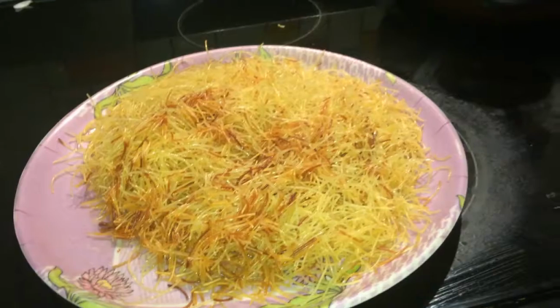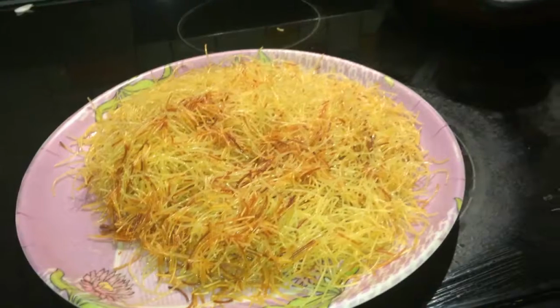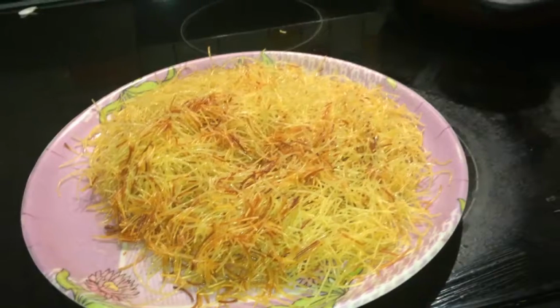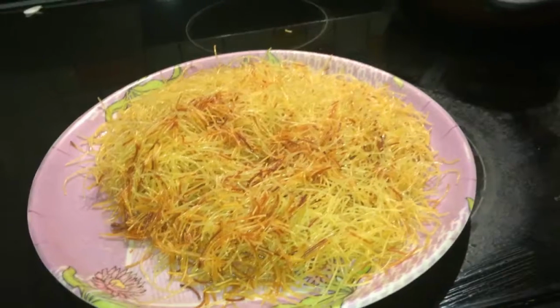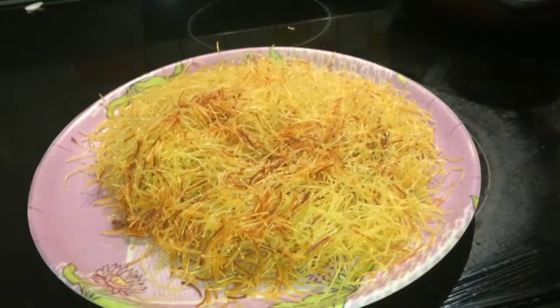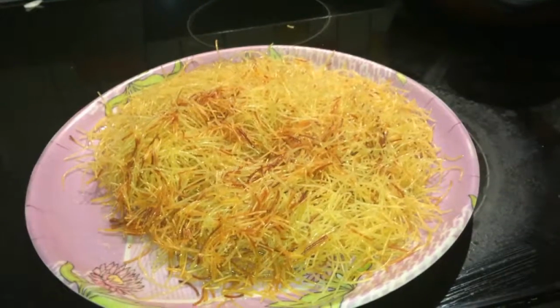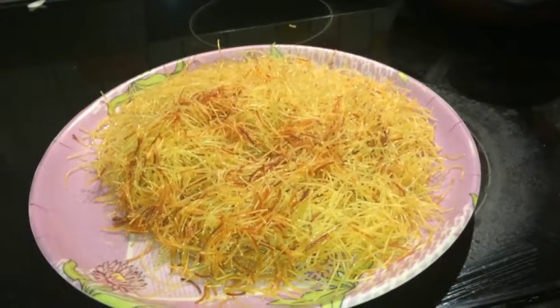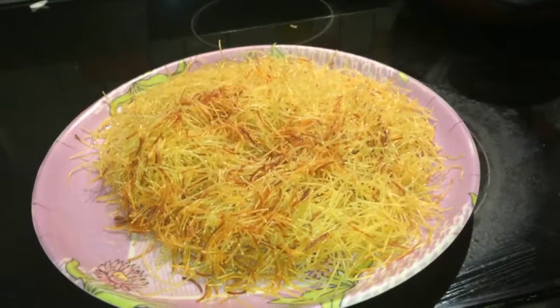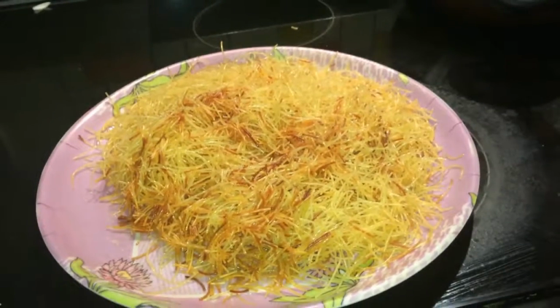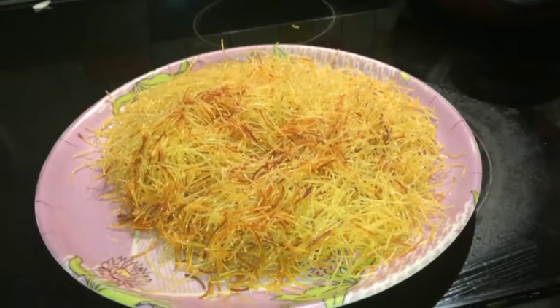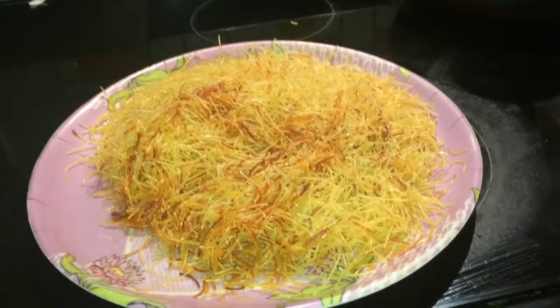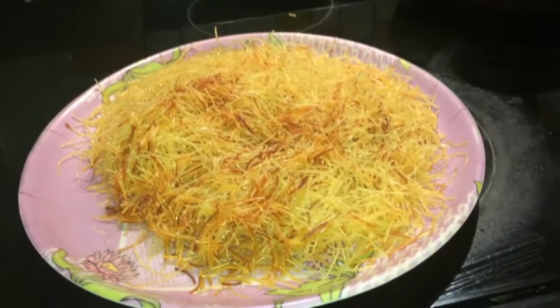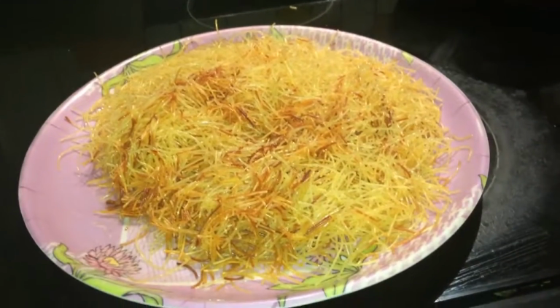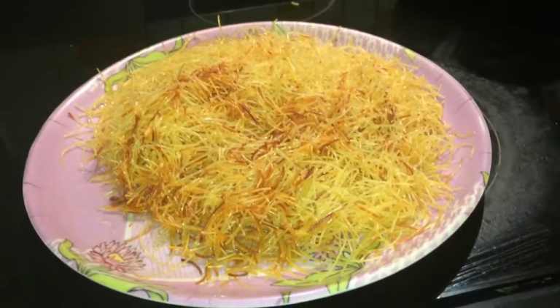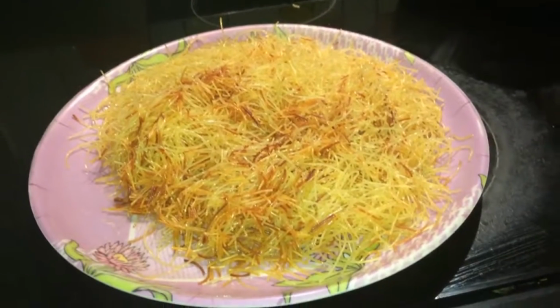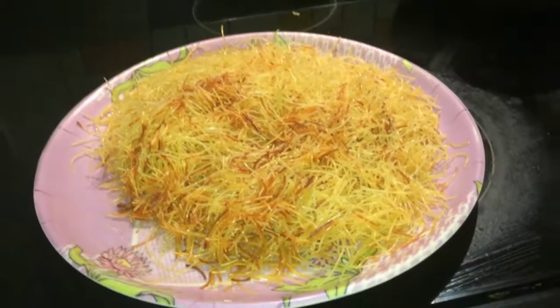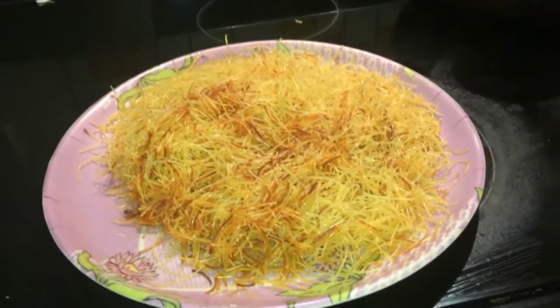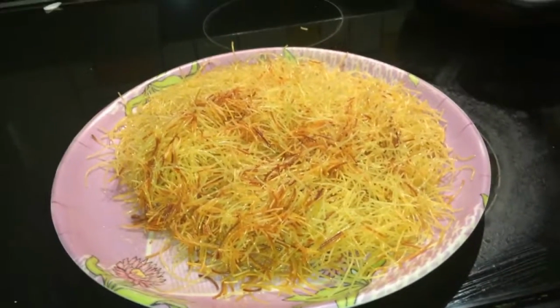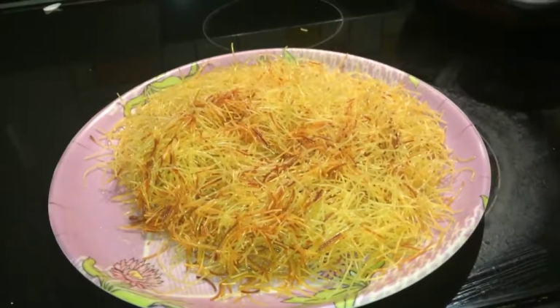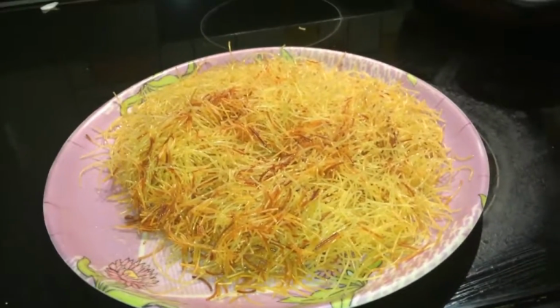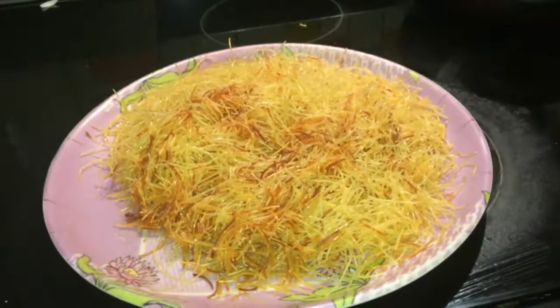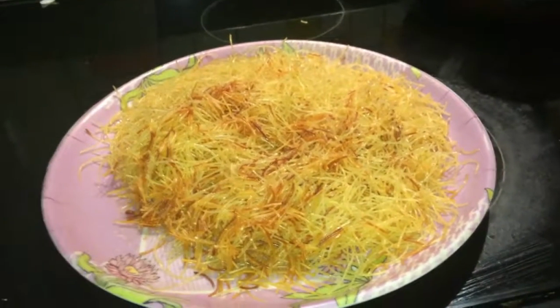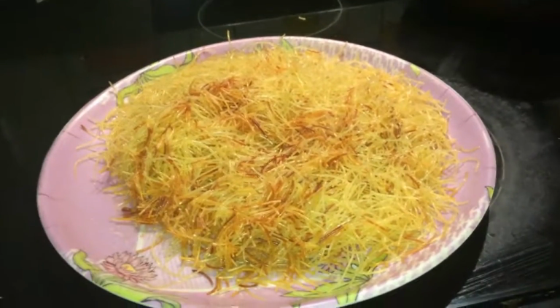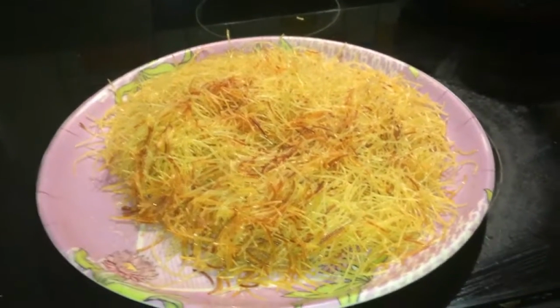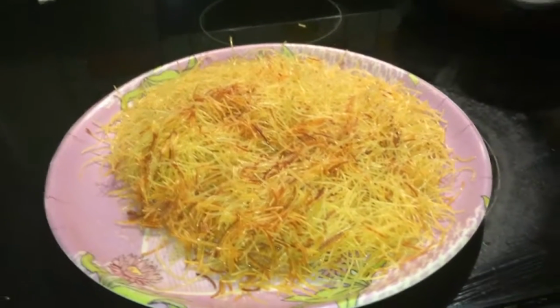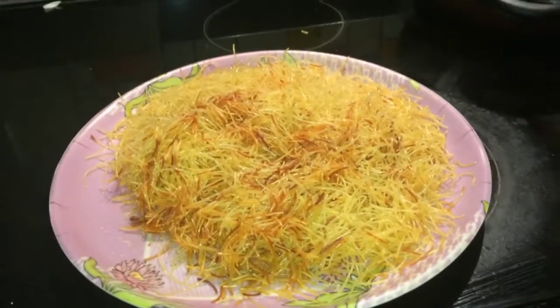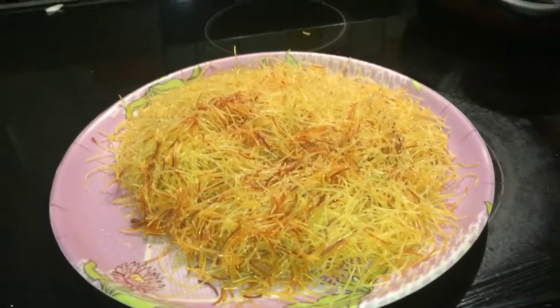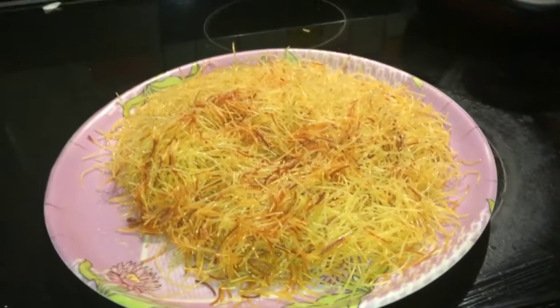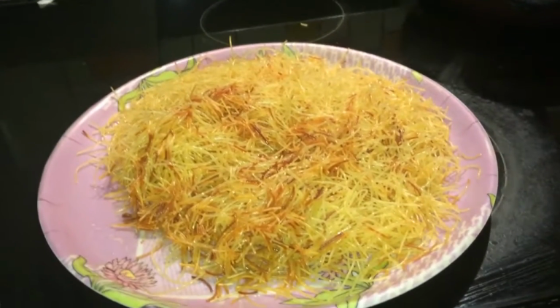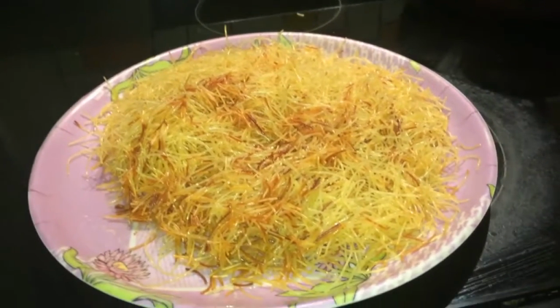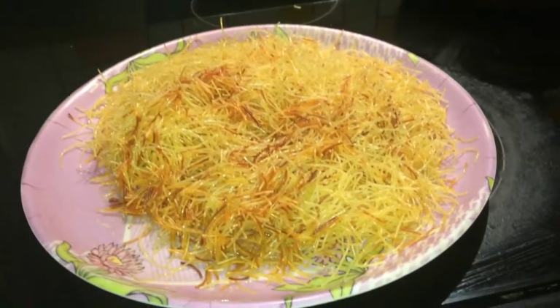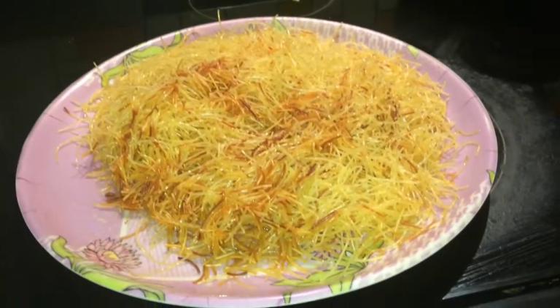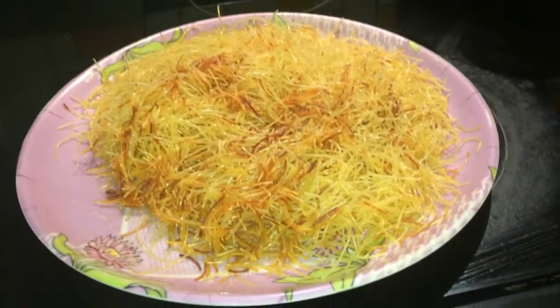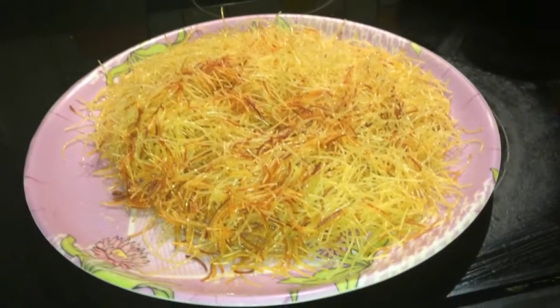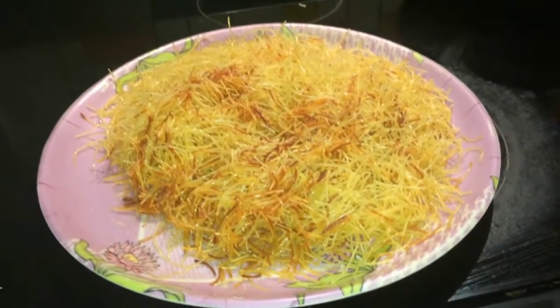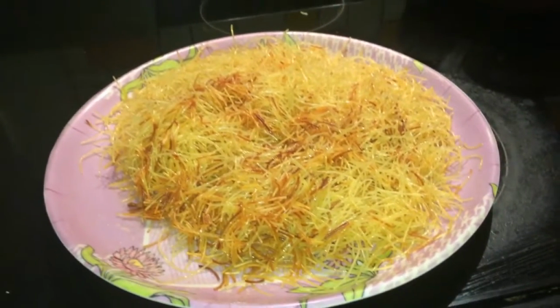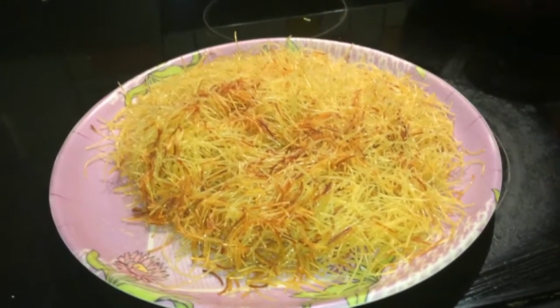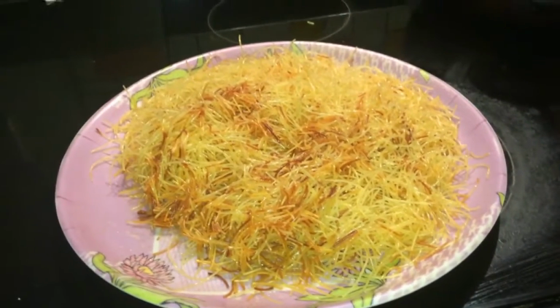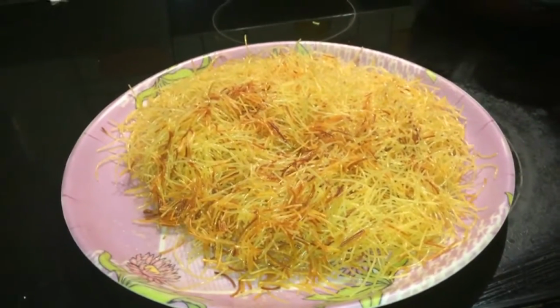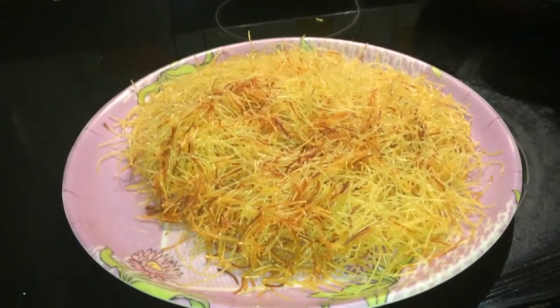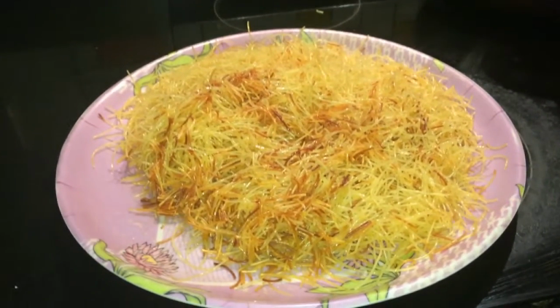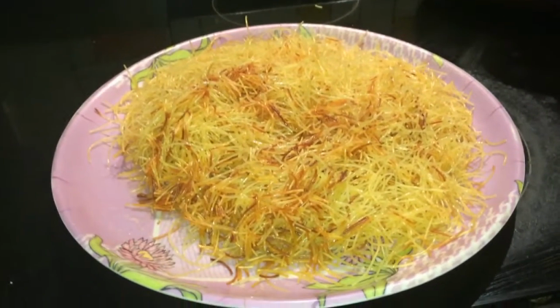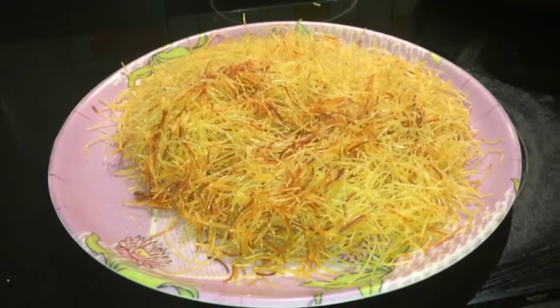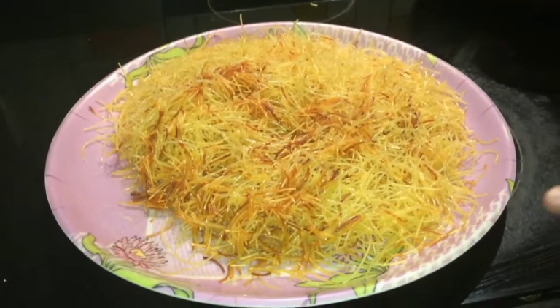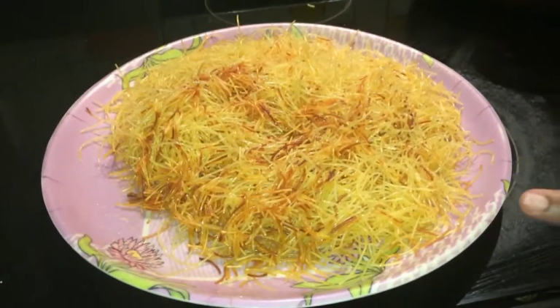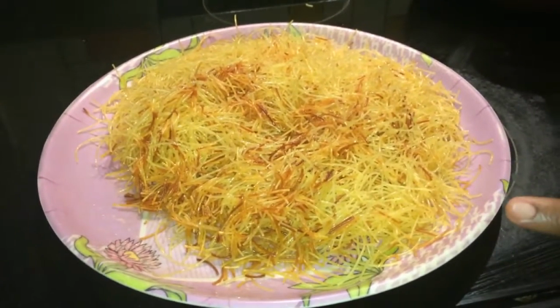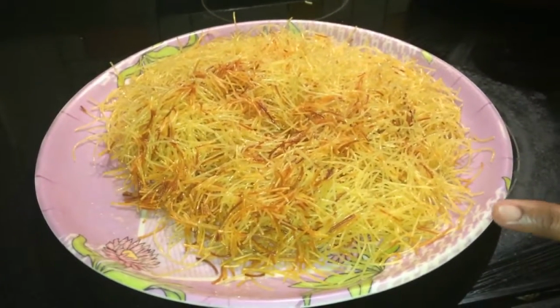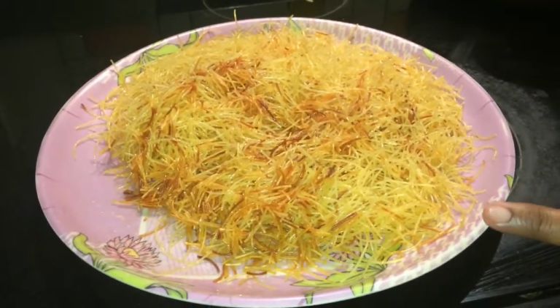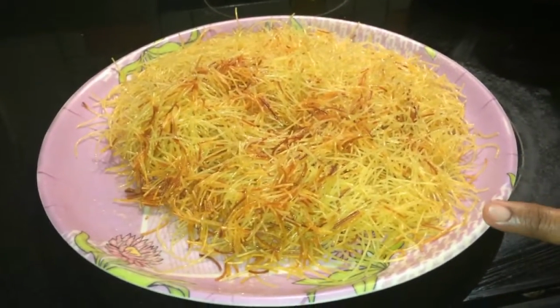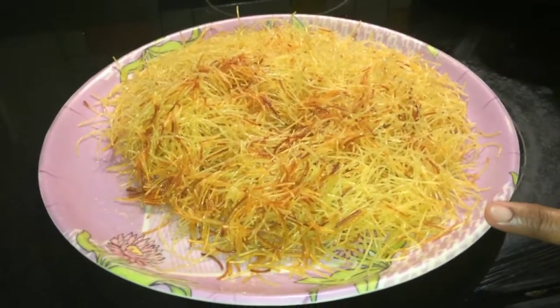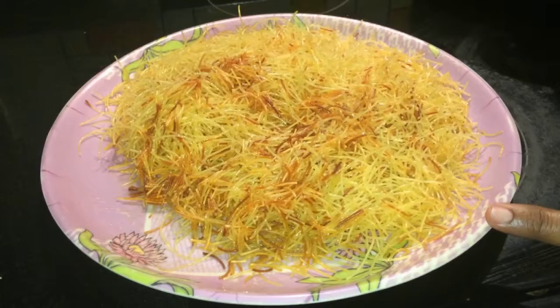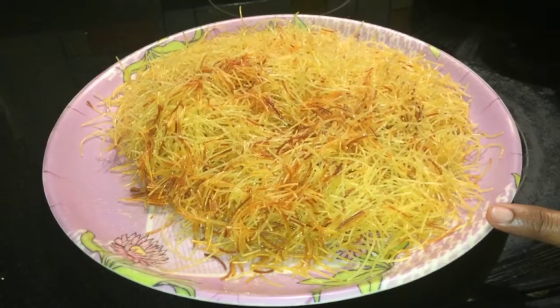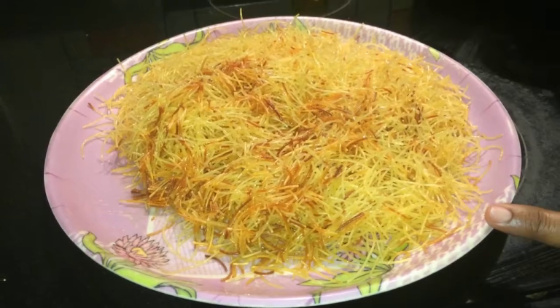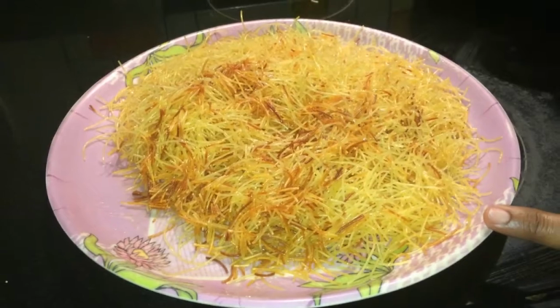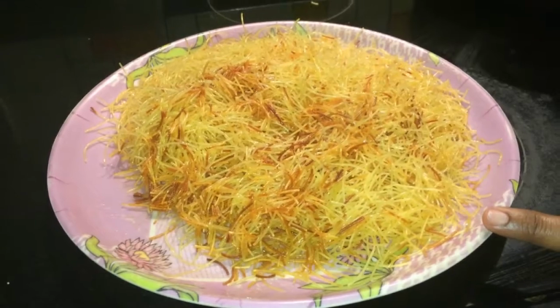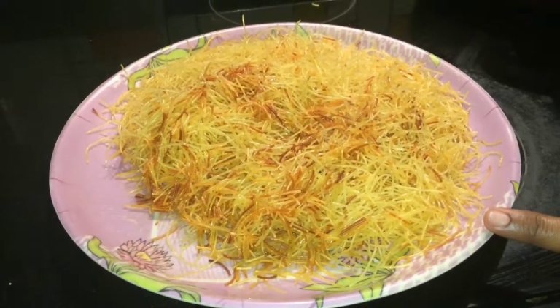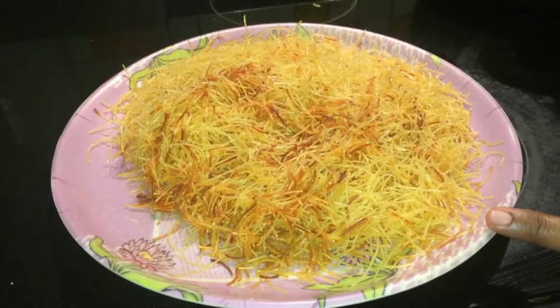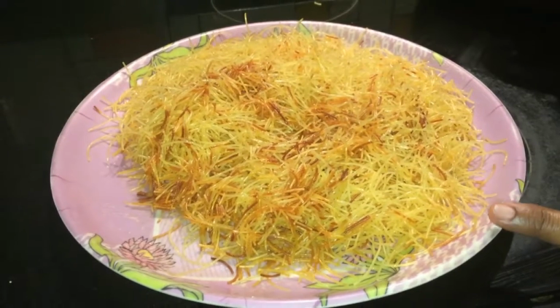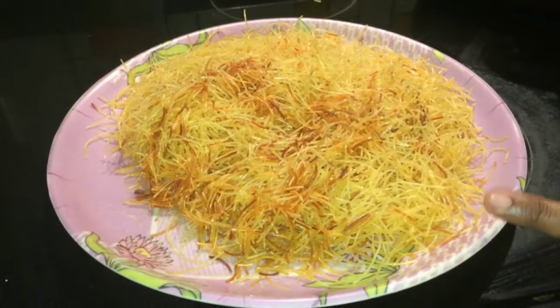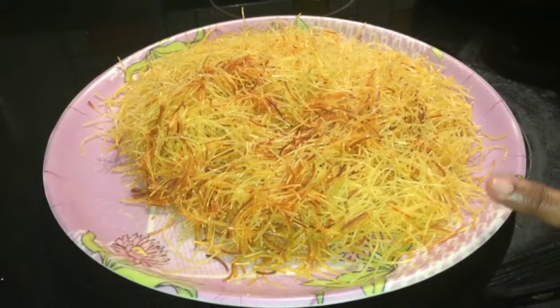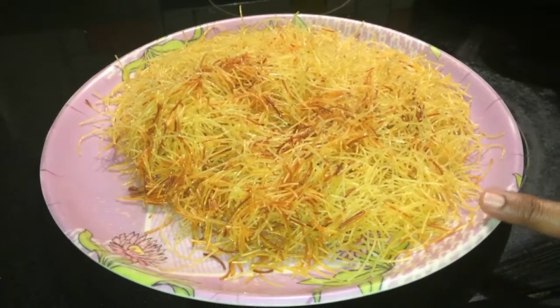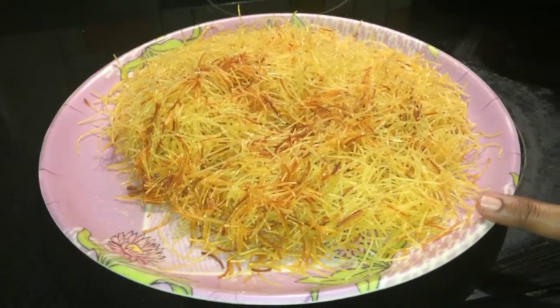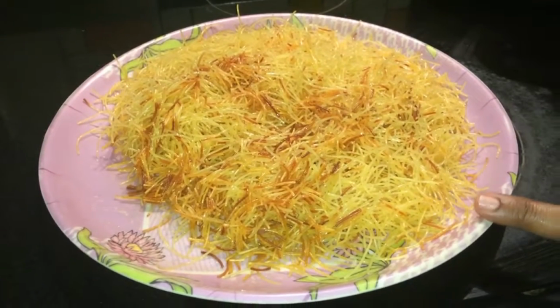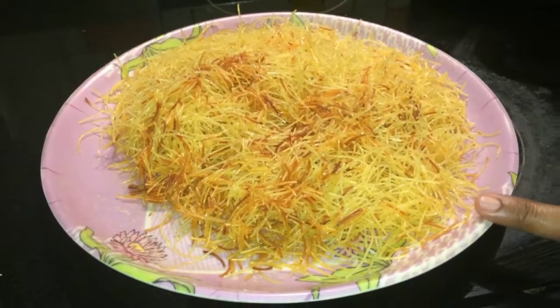Let's finish this with a small sausage to the side. Put 1 tablespoon of oil in a bowl and fry it.